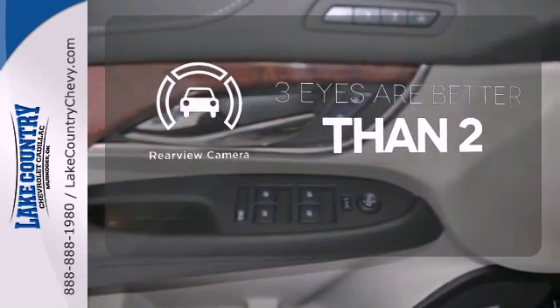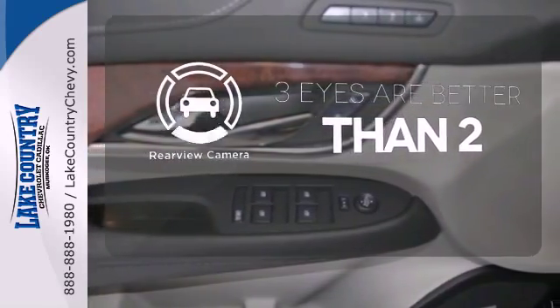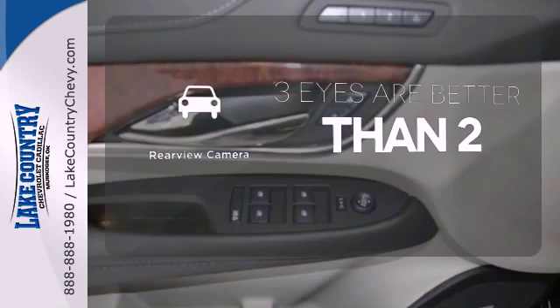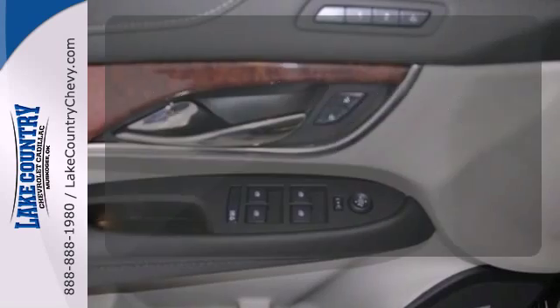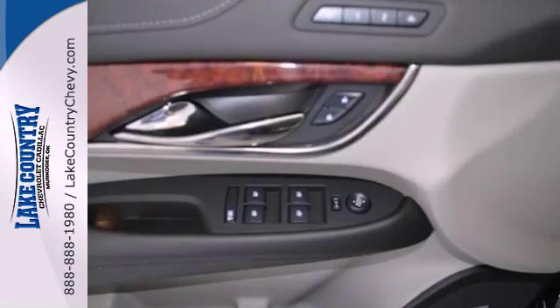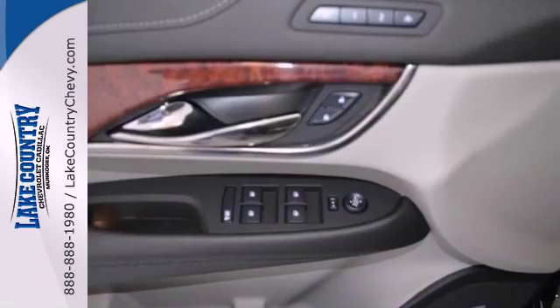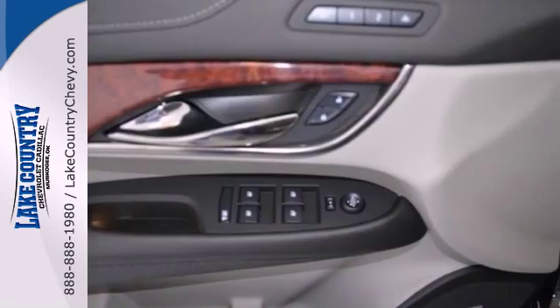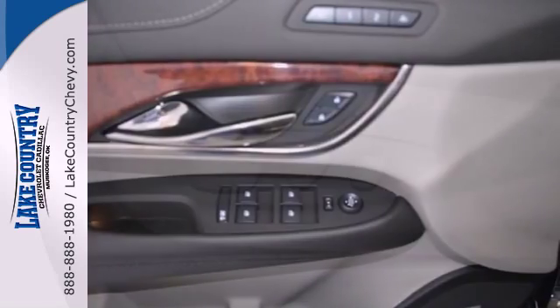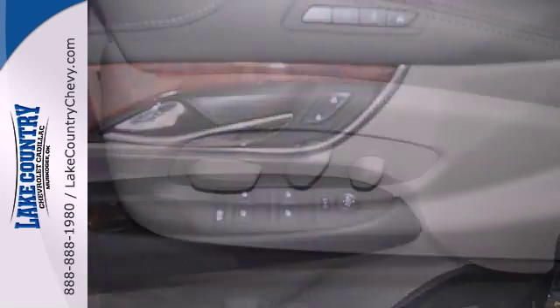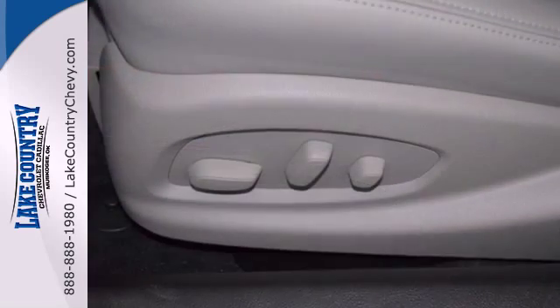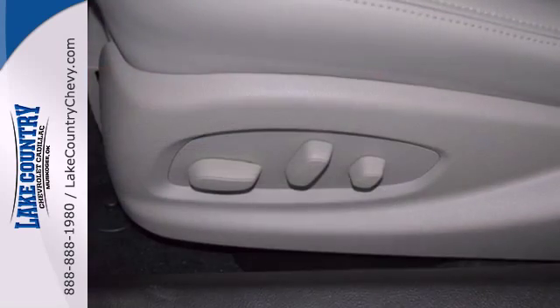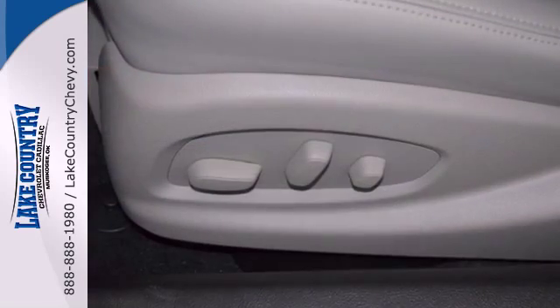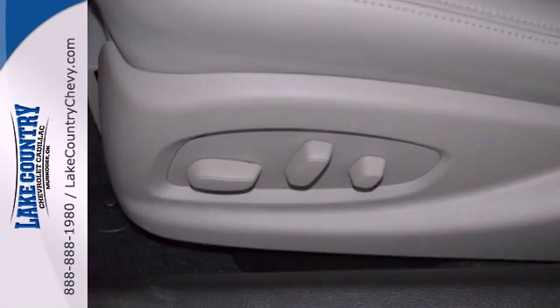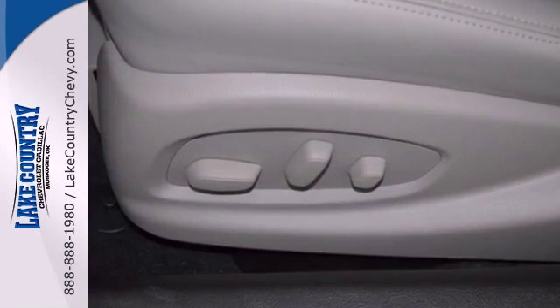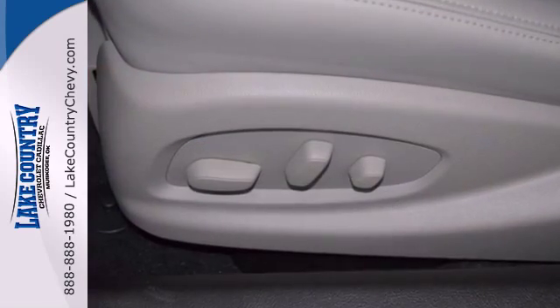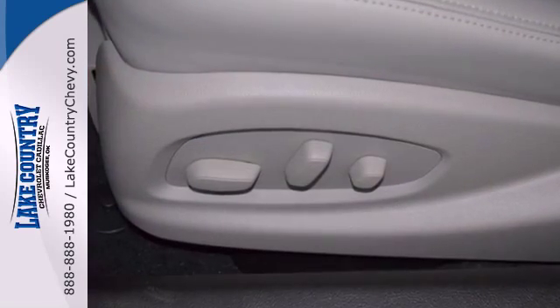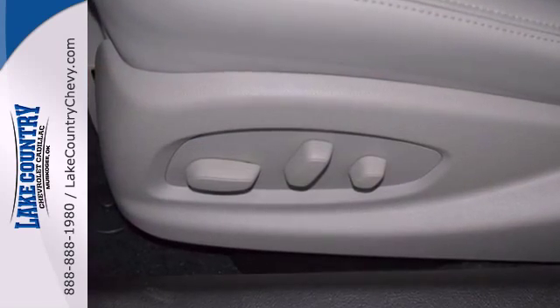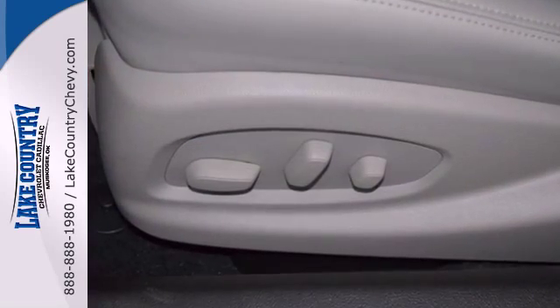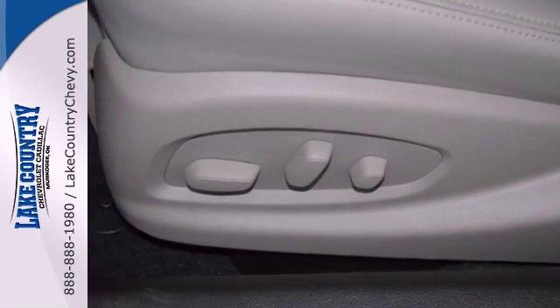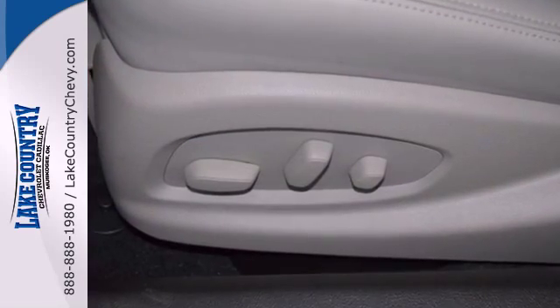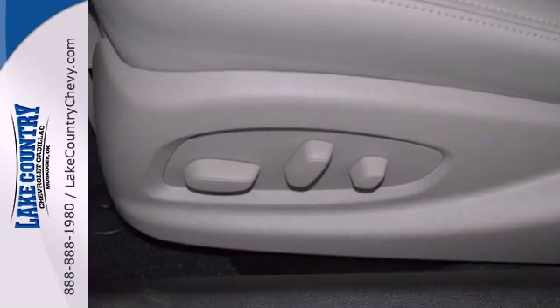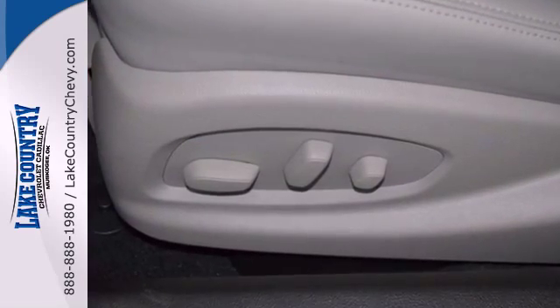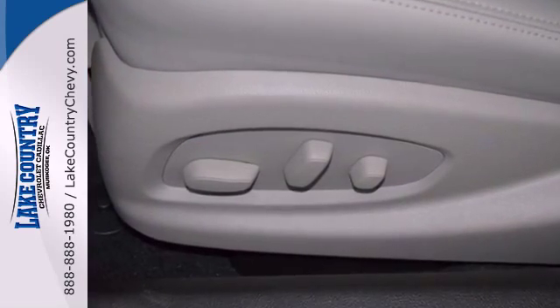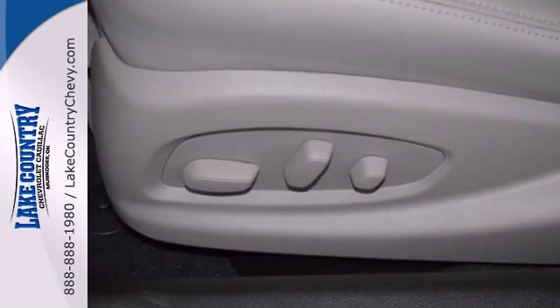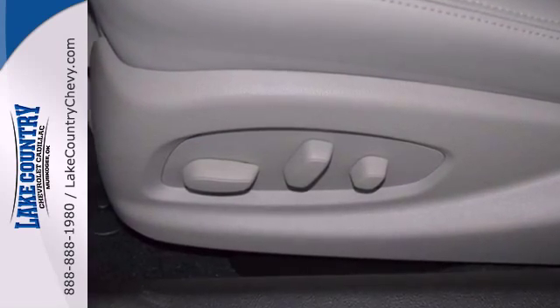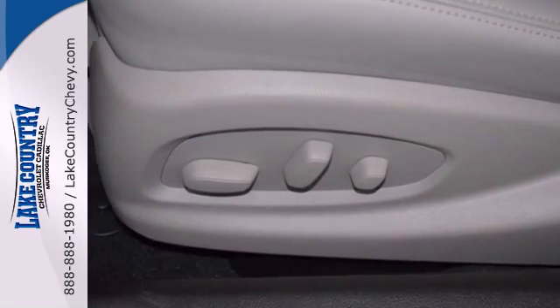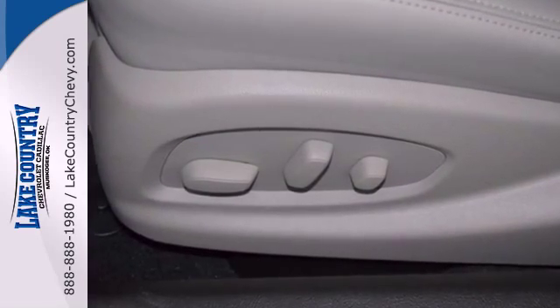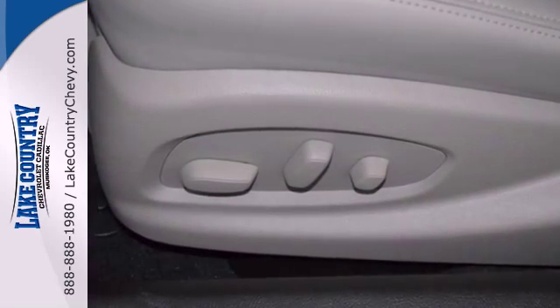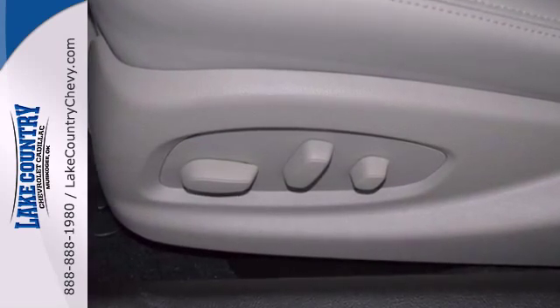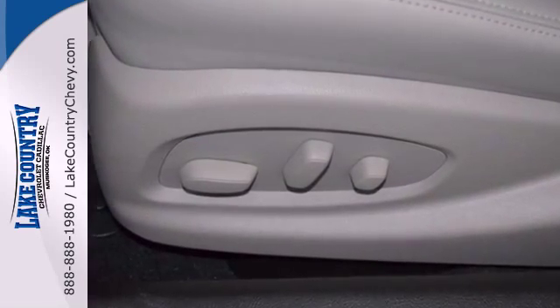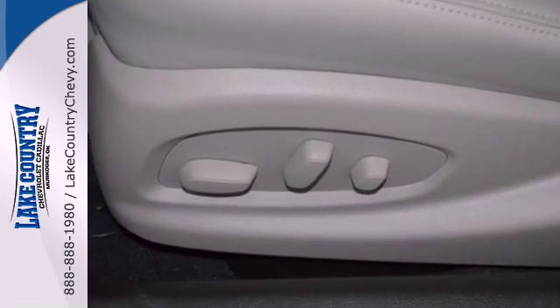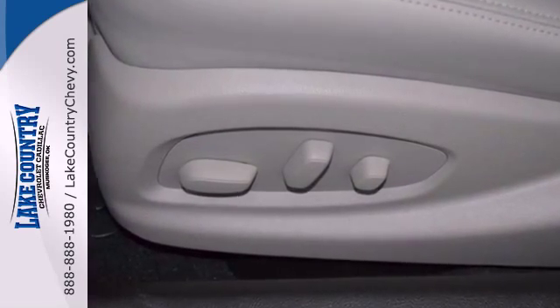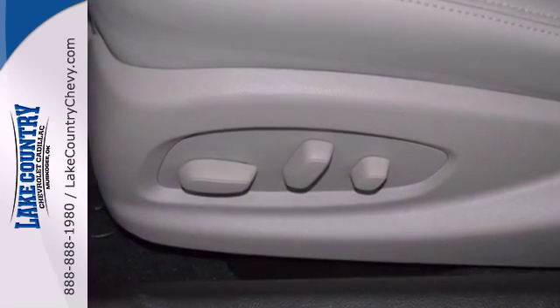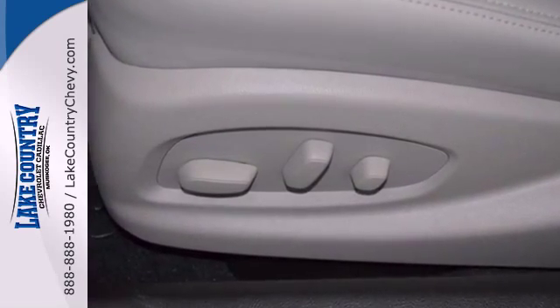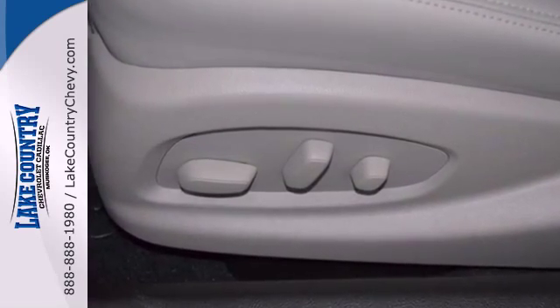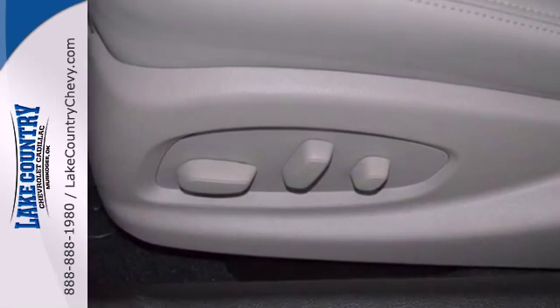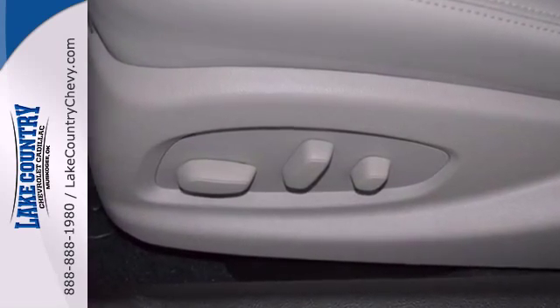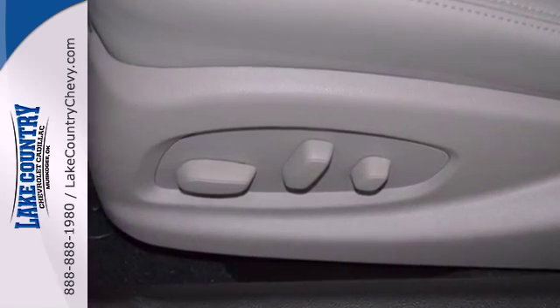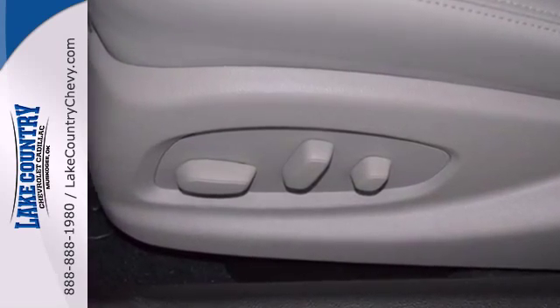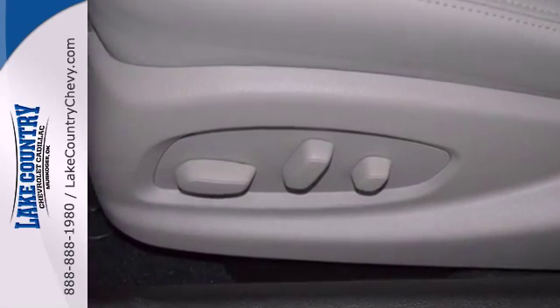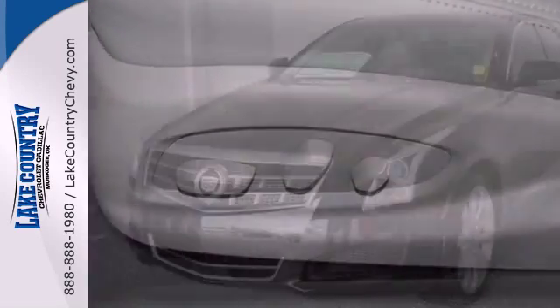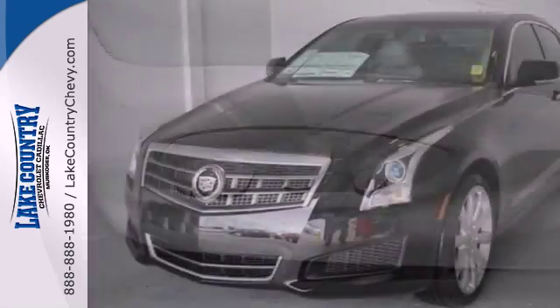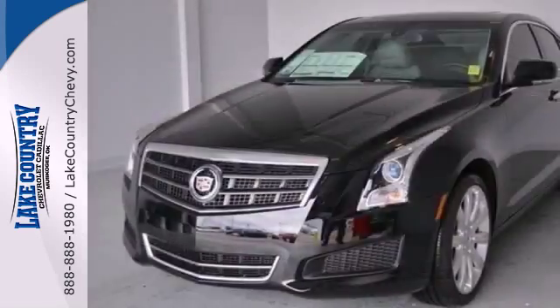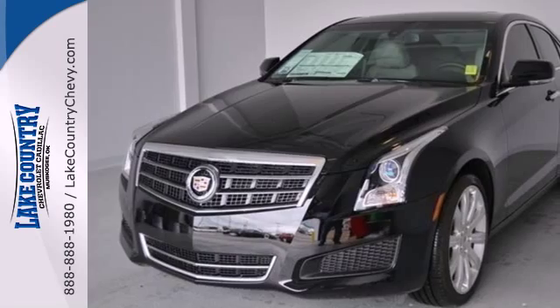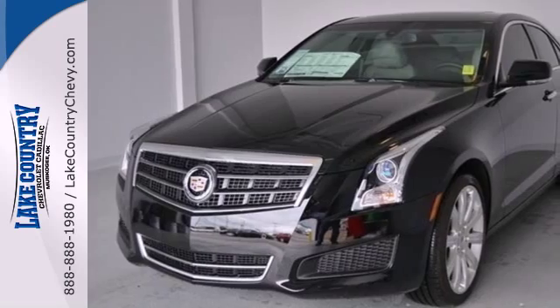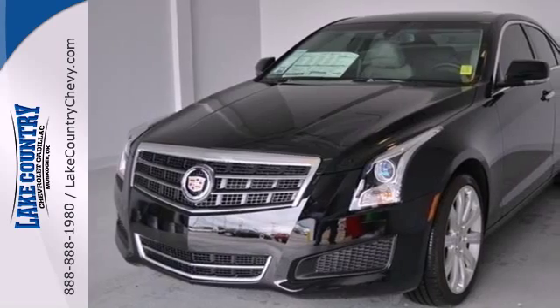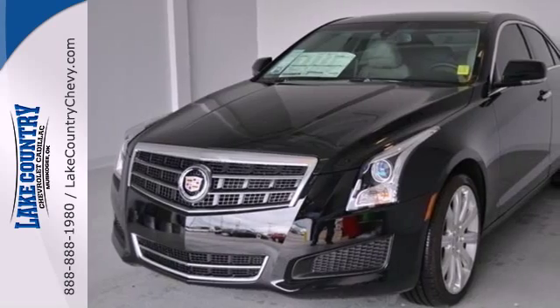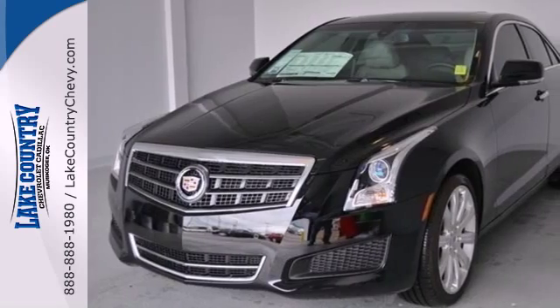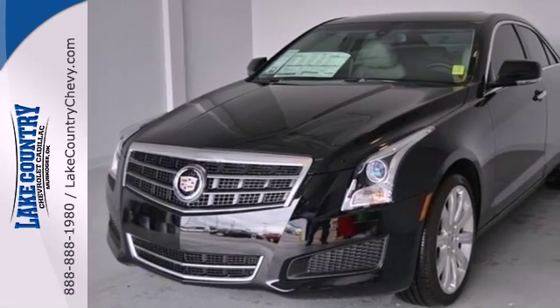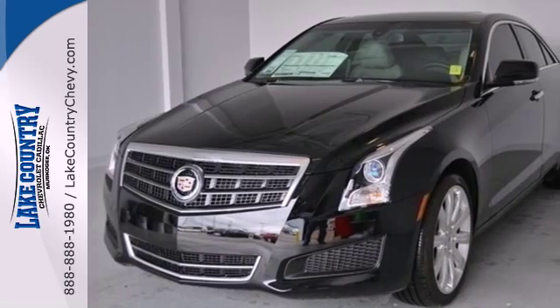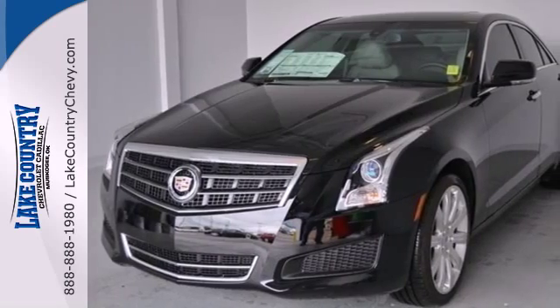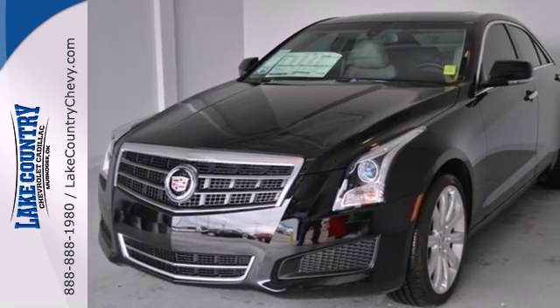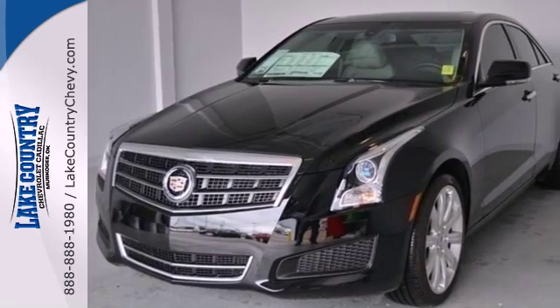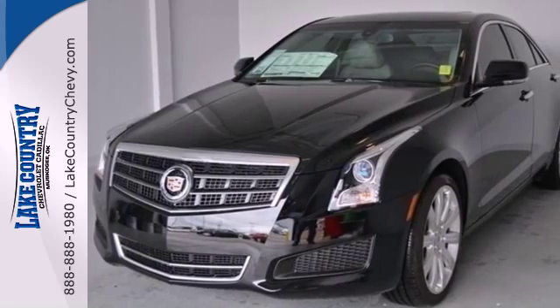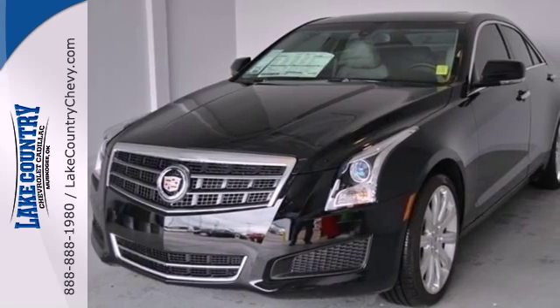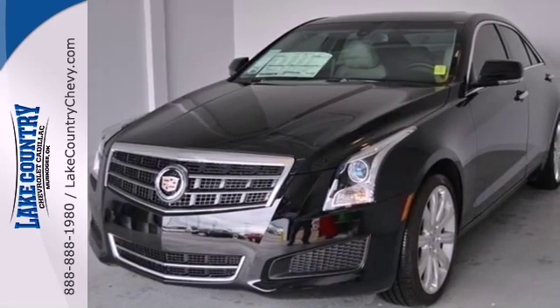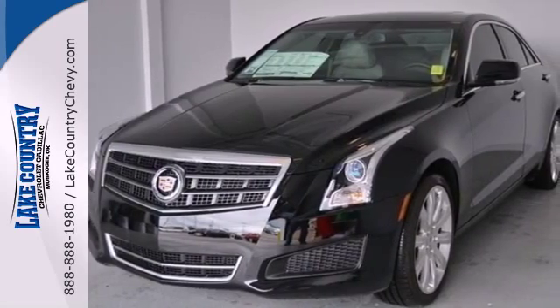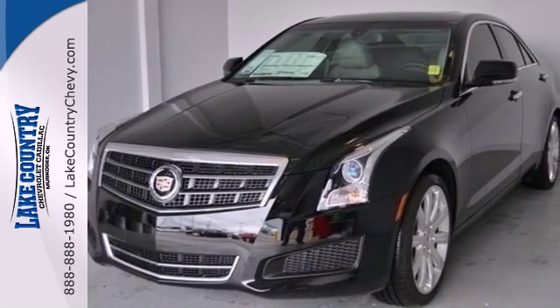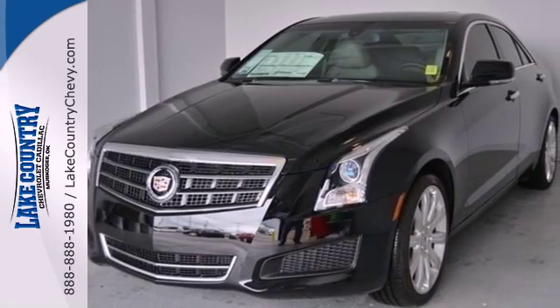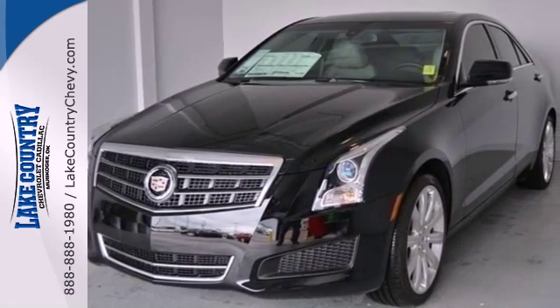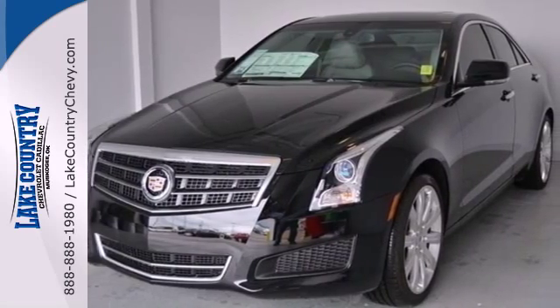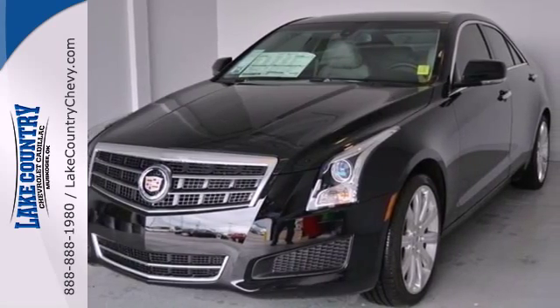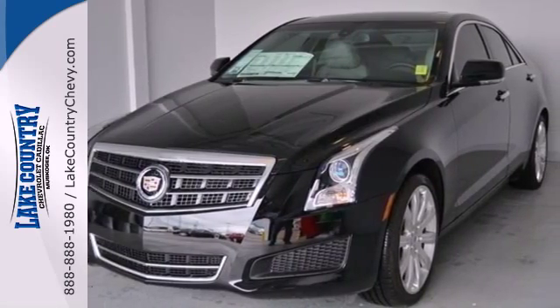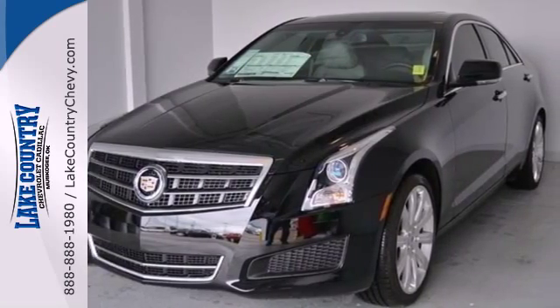With the ATS, there's no doubt you're getting the crème de la crème. It was named a Best Sports Sedan for 2013.